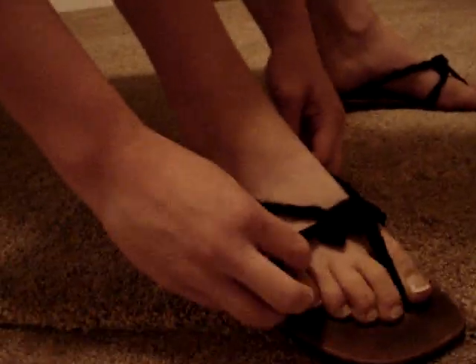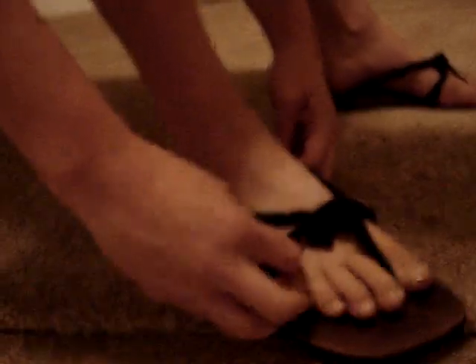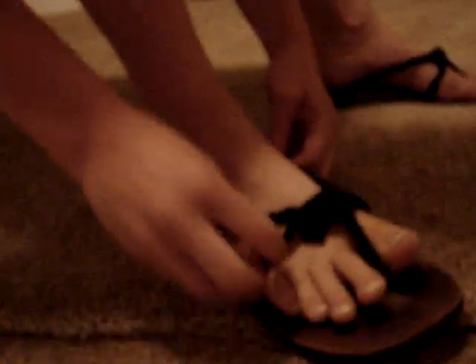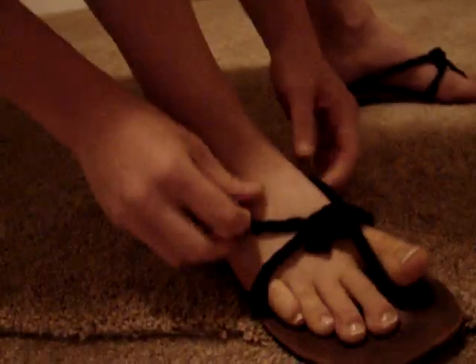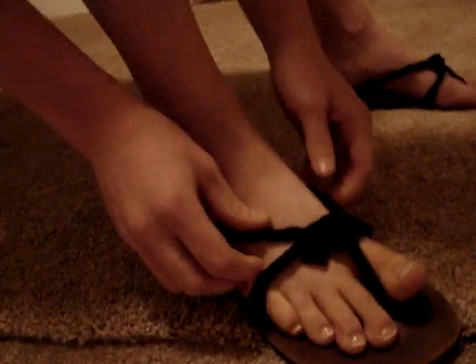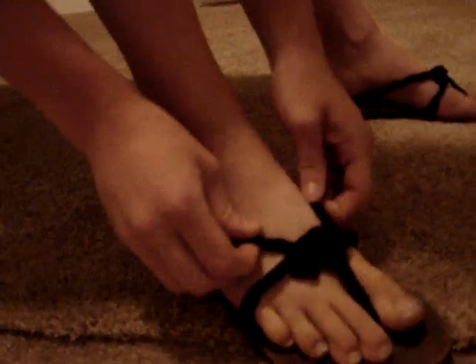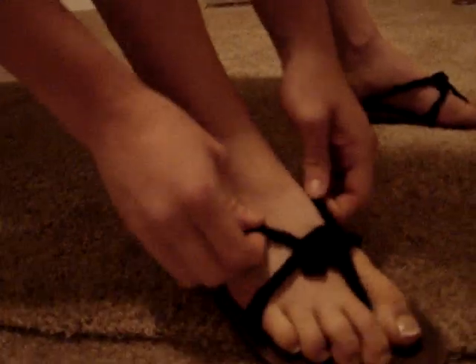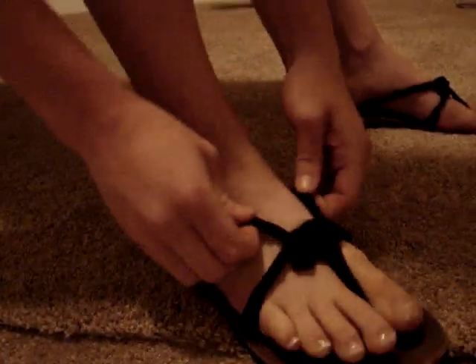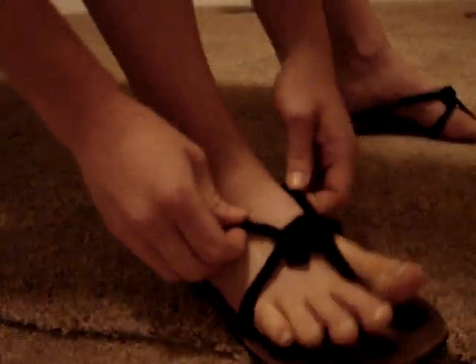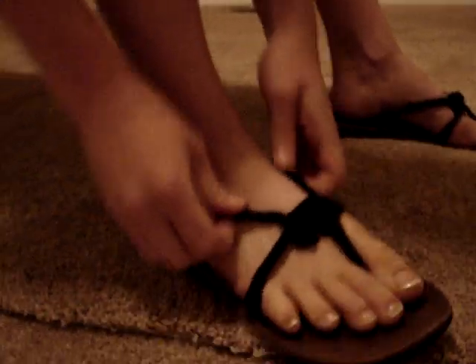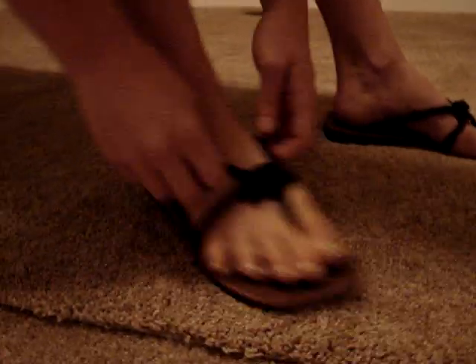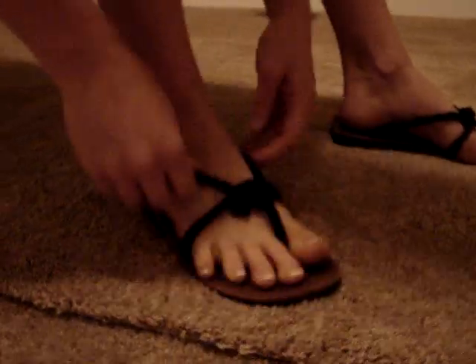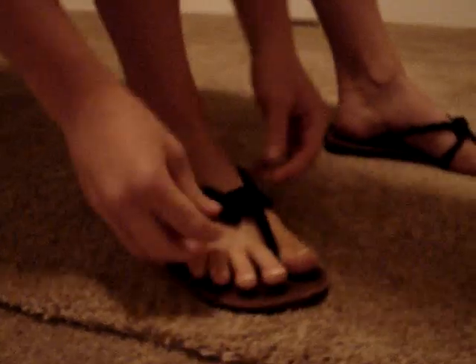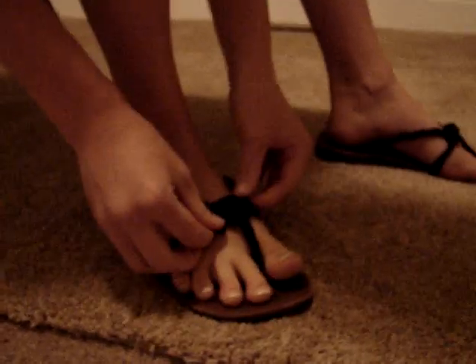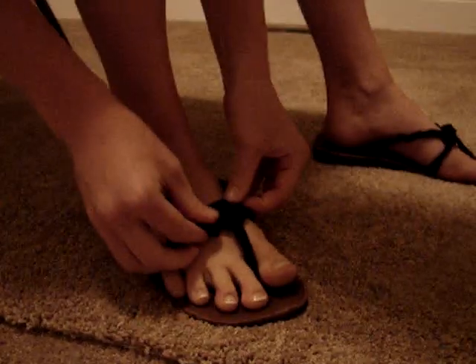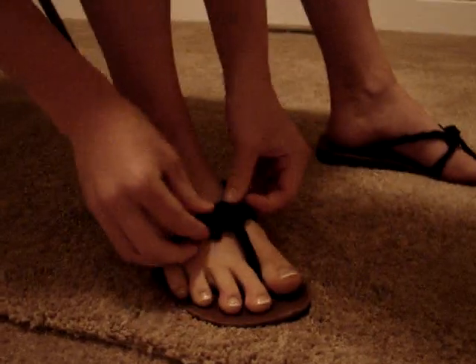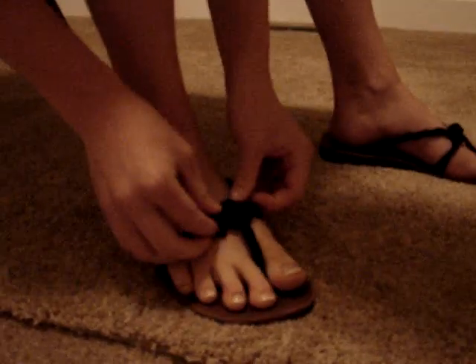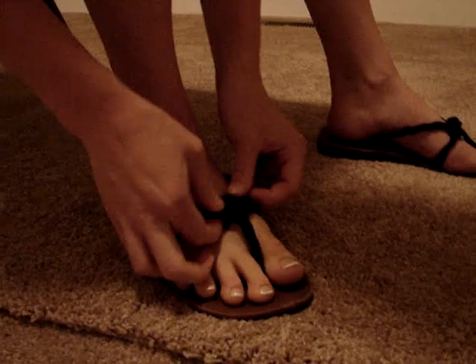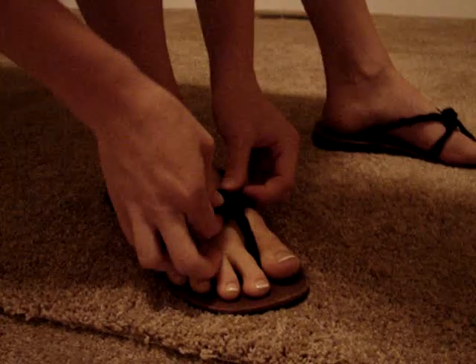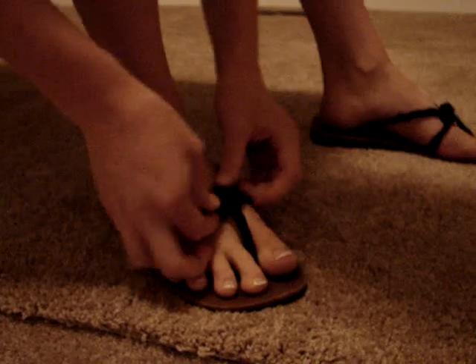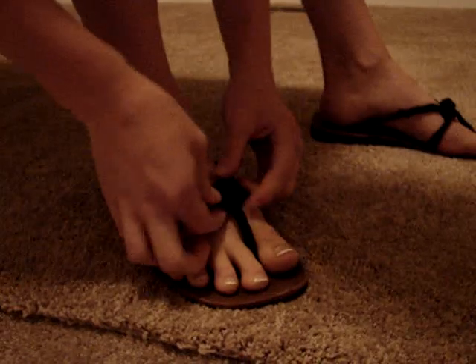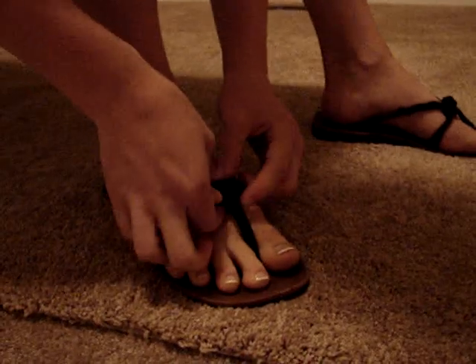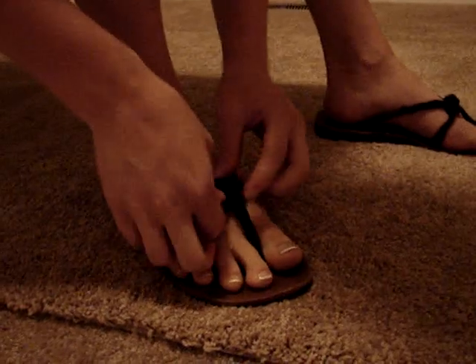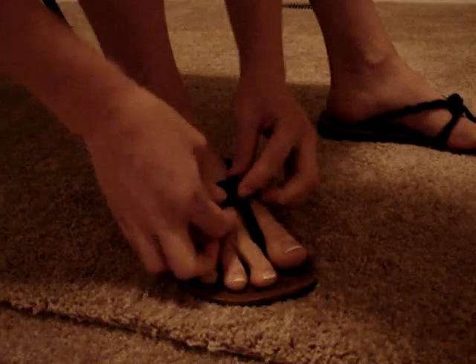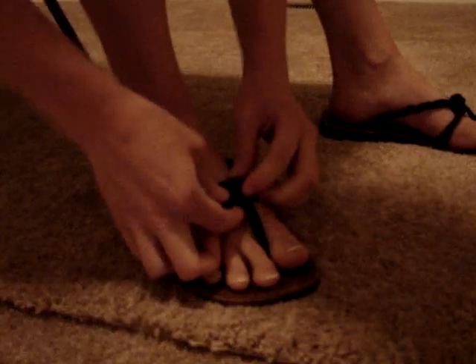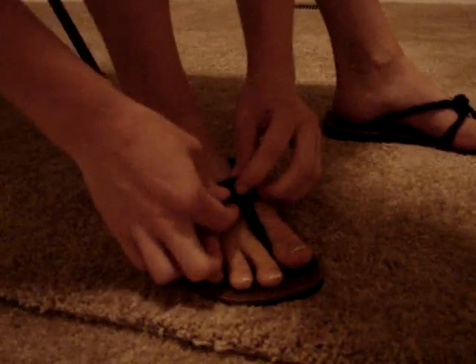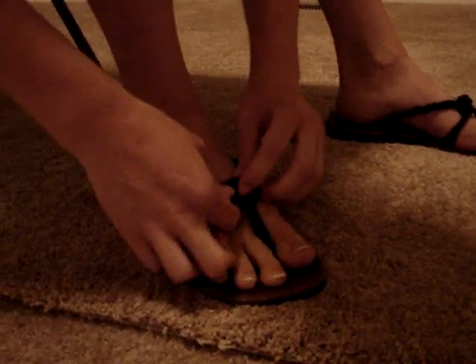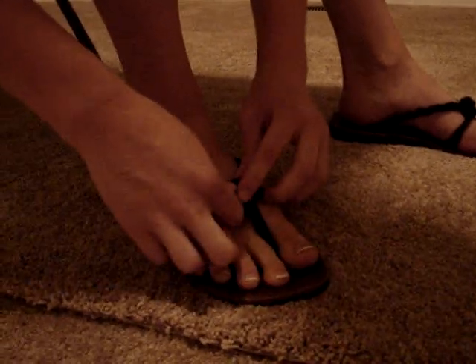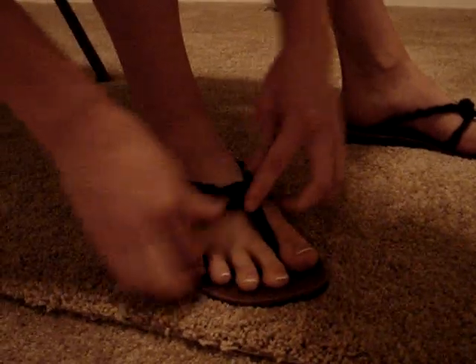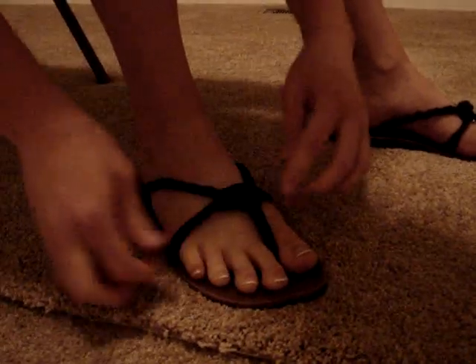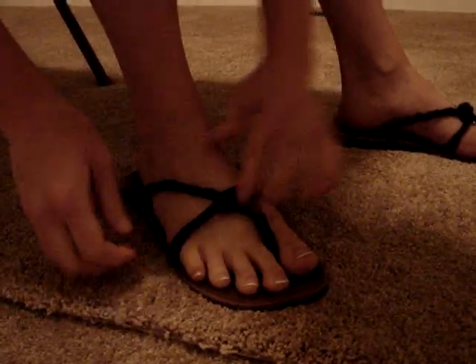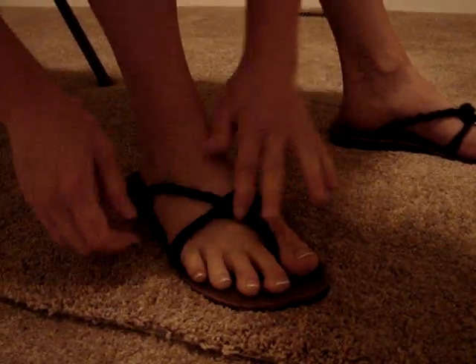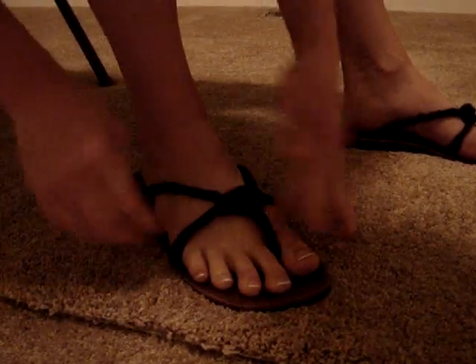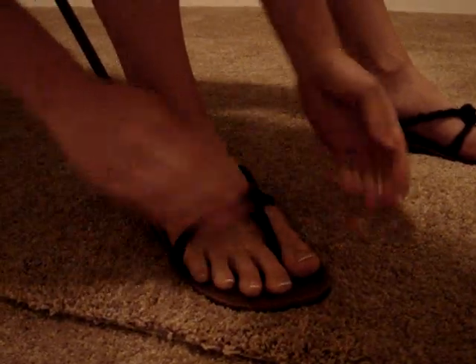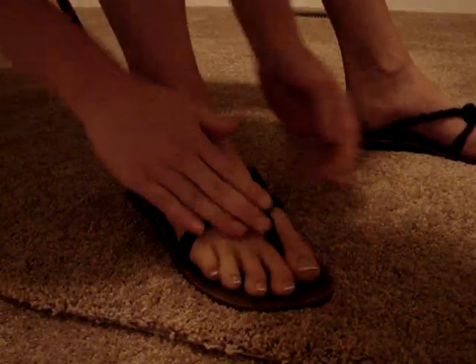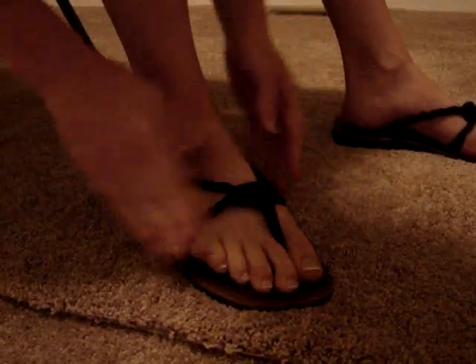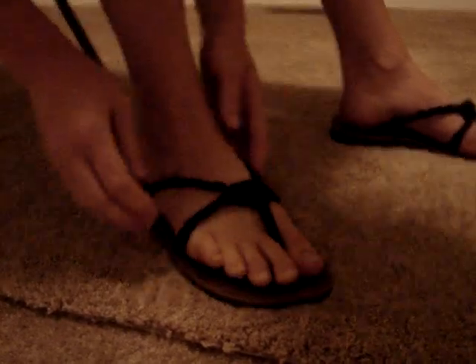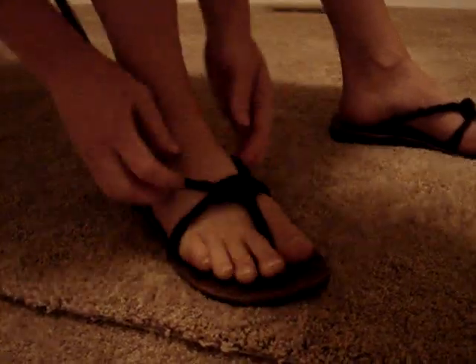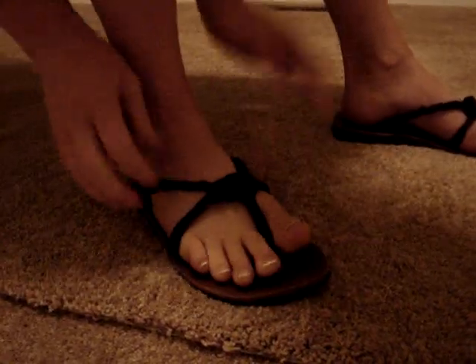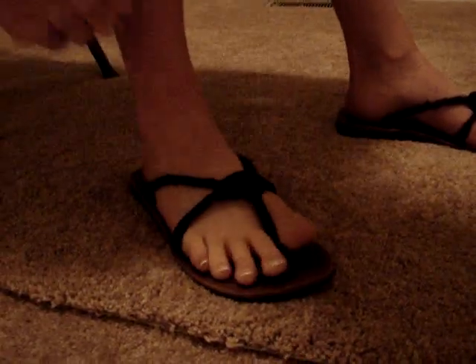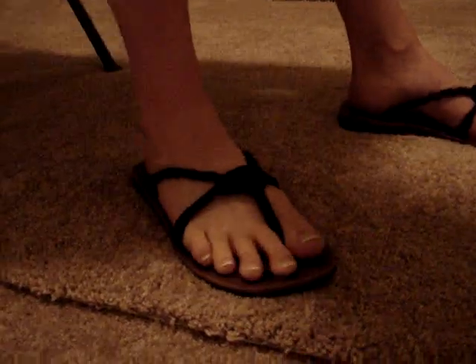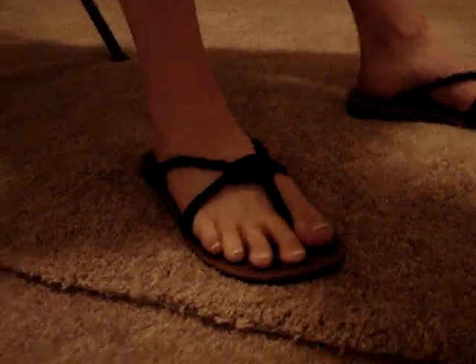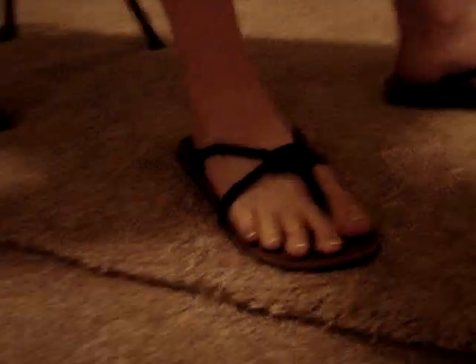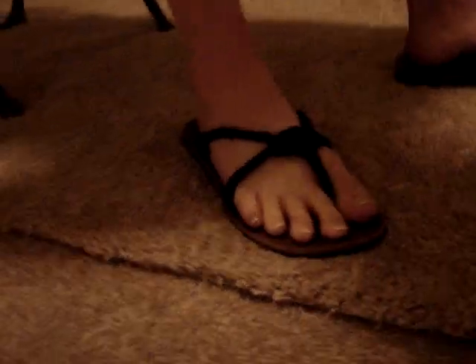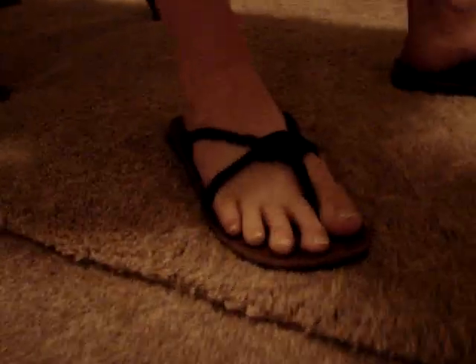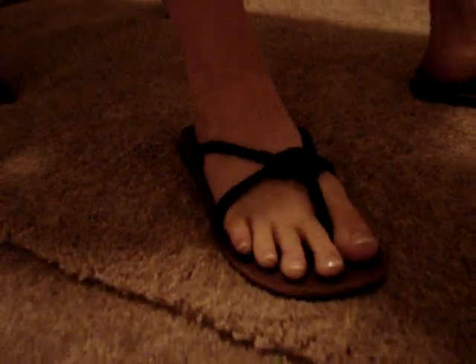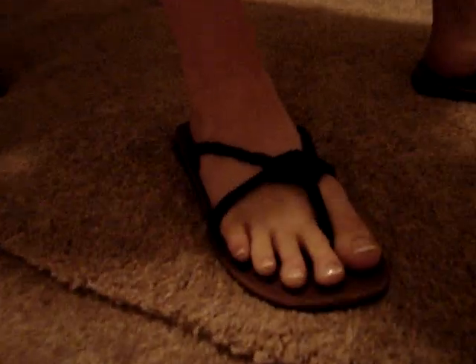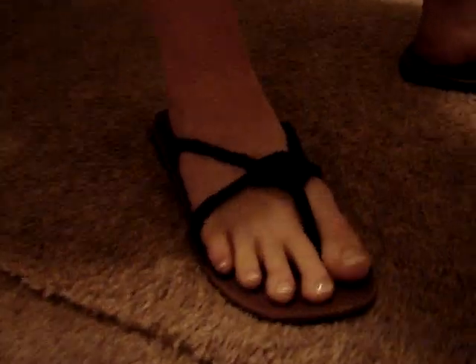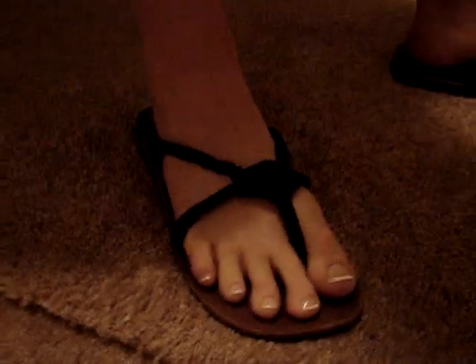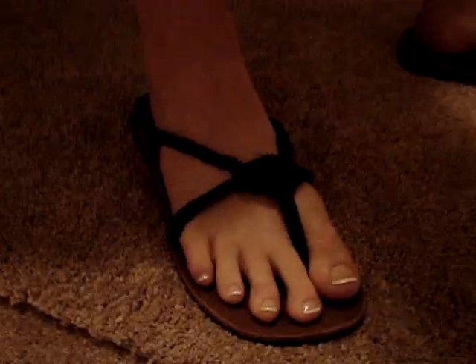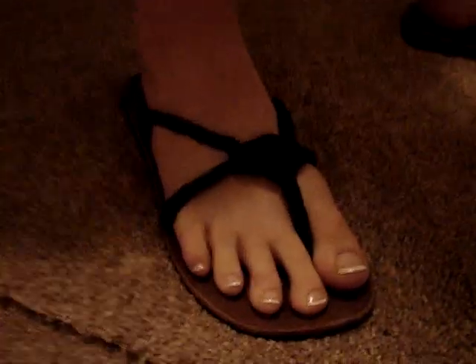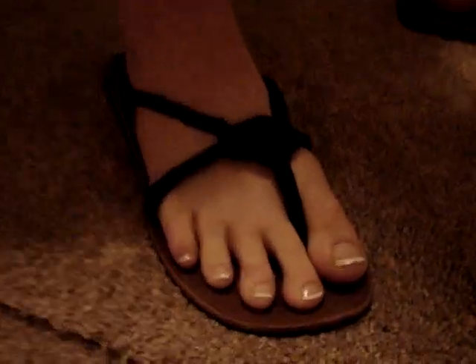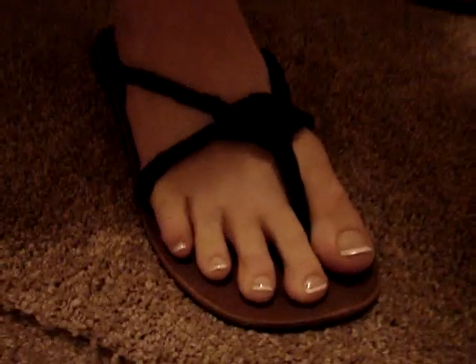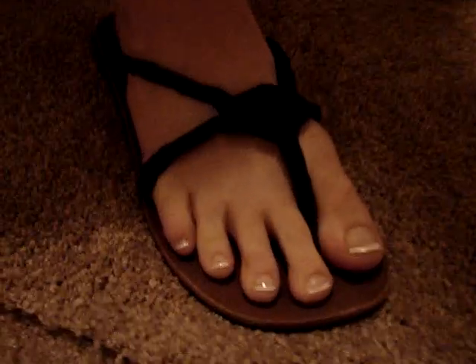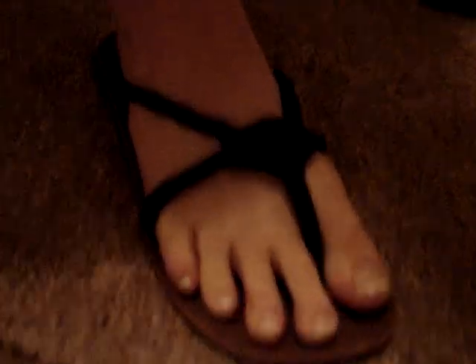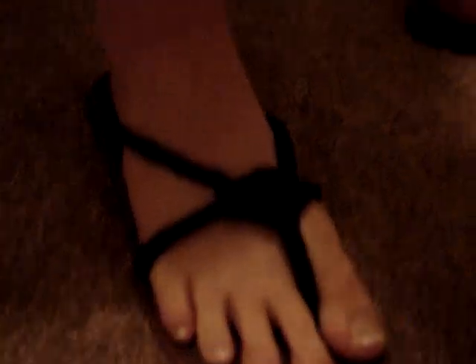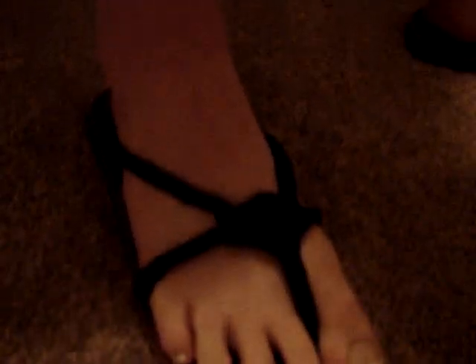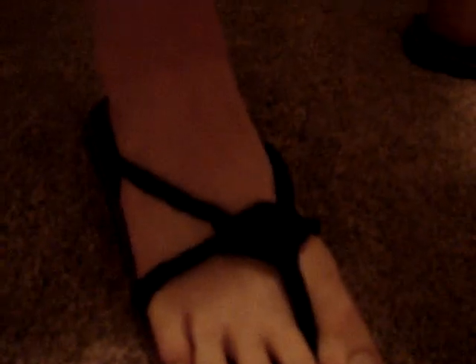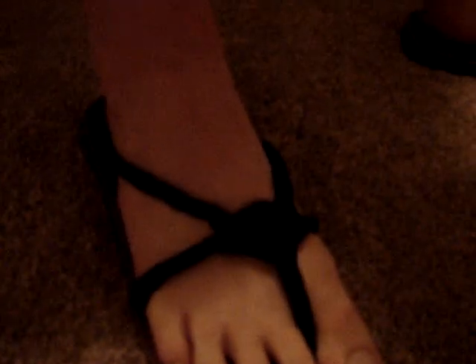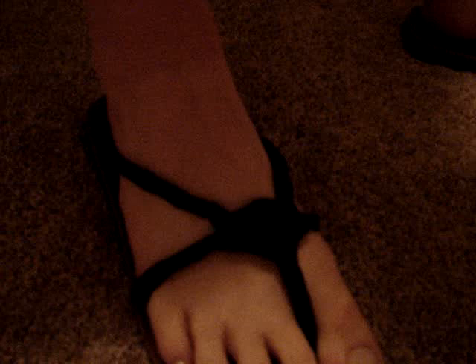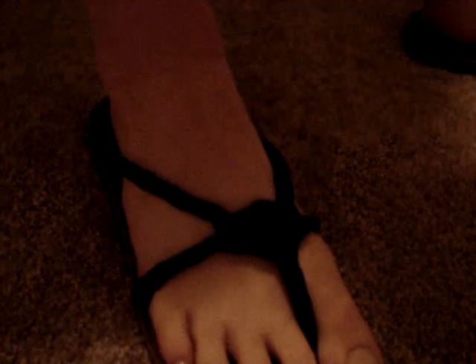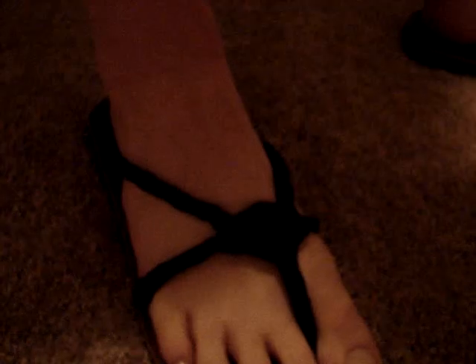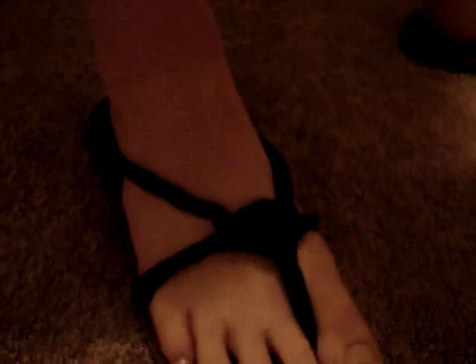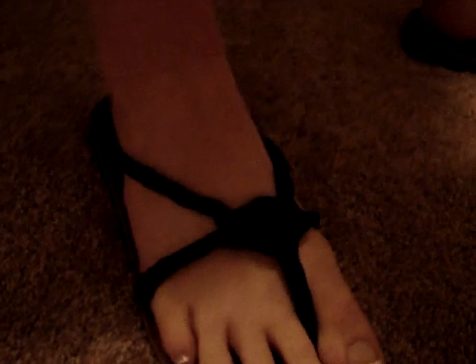And then kind of do it where it hides the tie bow thing, but the knot is showing up in the middle of the circle. So when you put it on, it closes the circle — the bow is hidden. Very fancy.